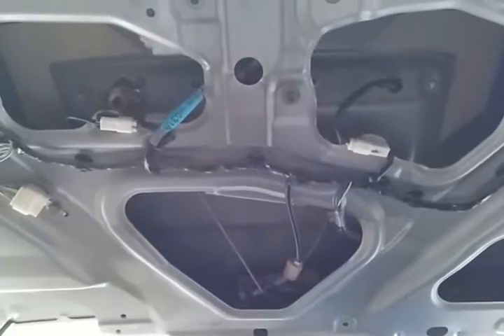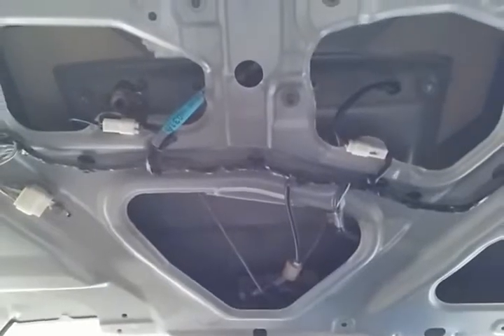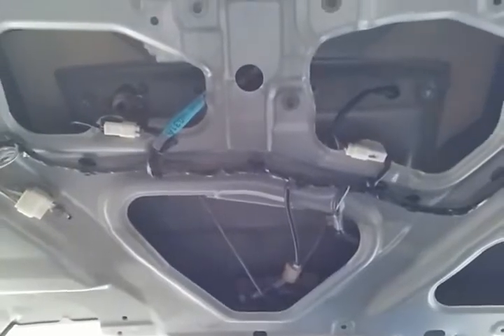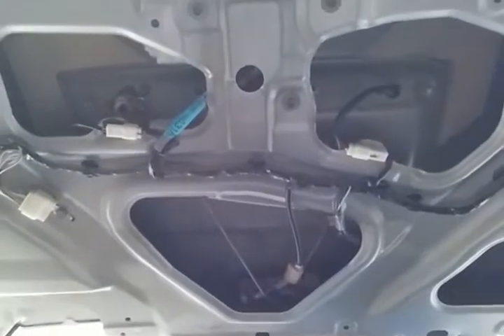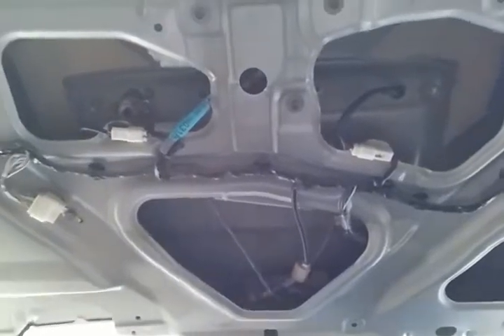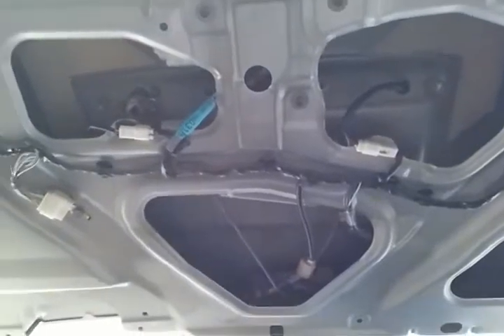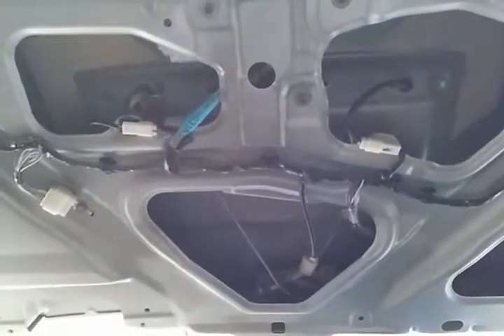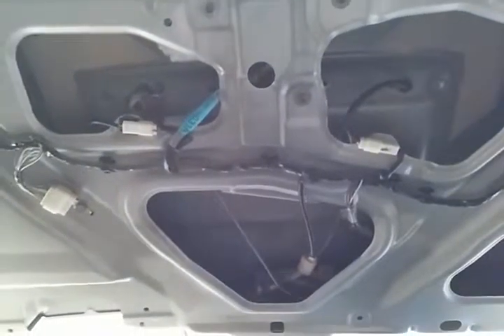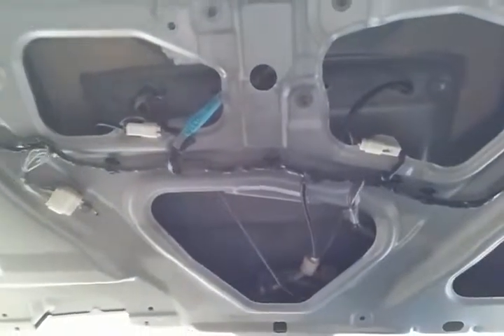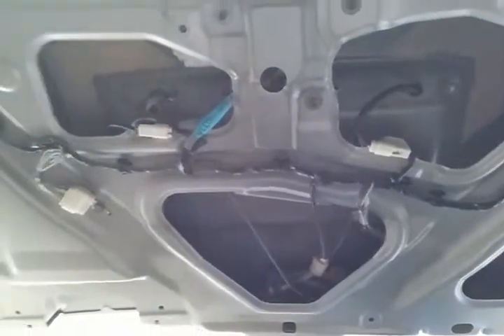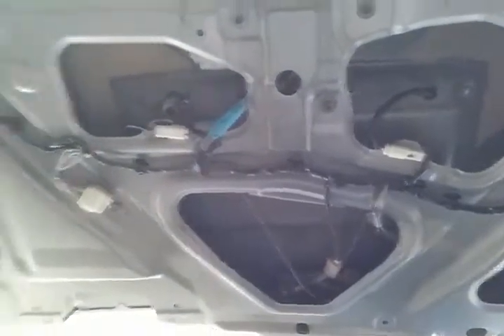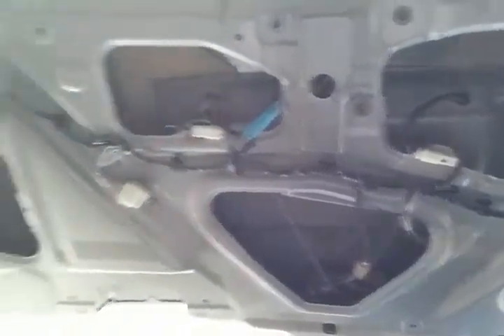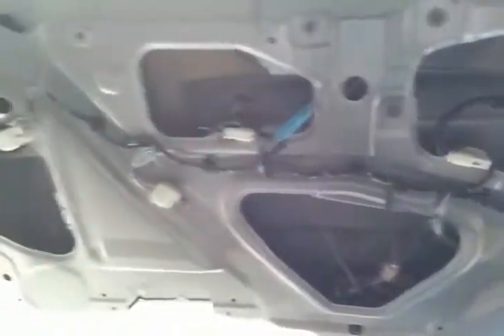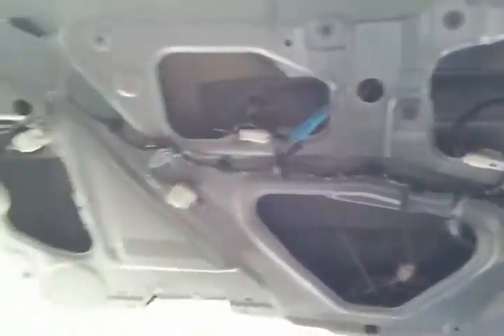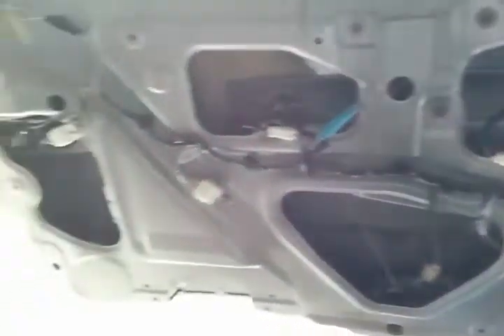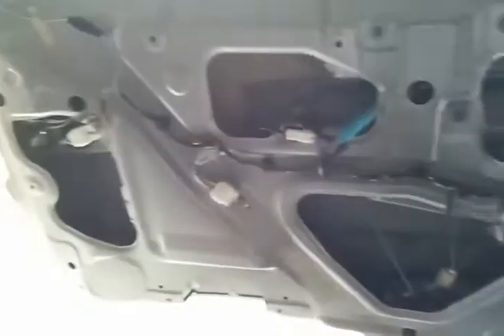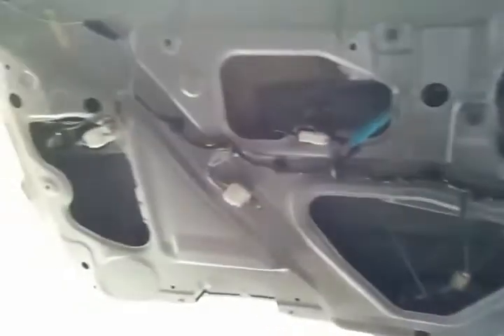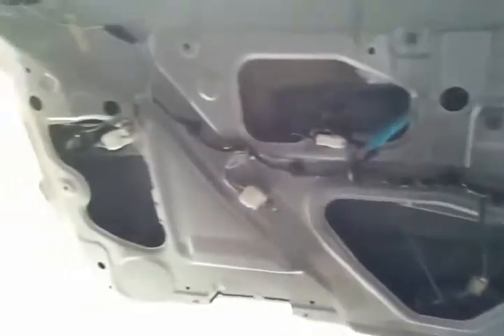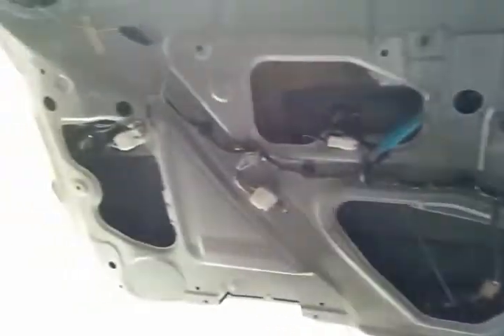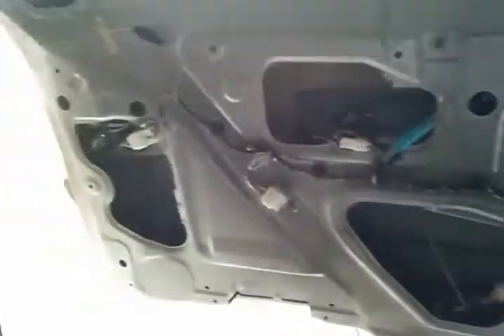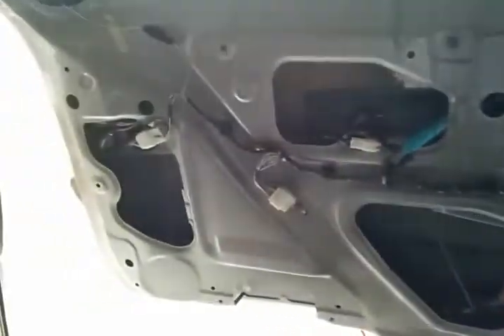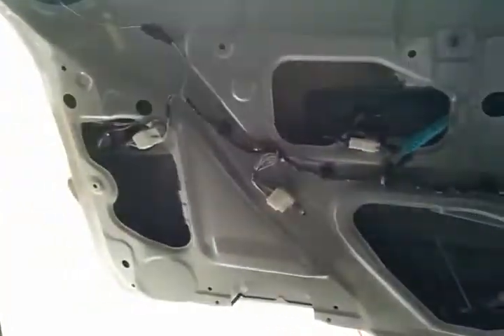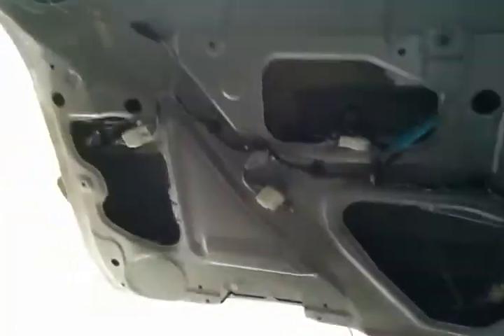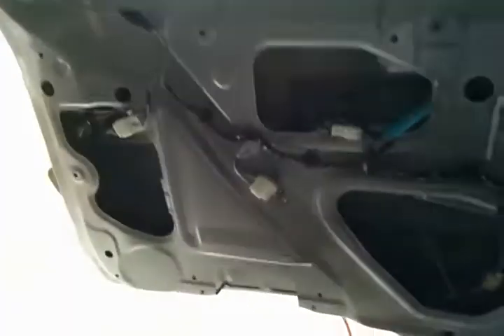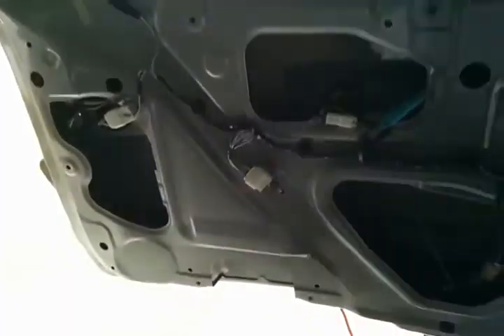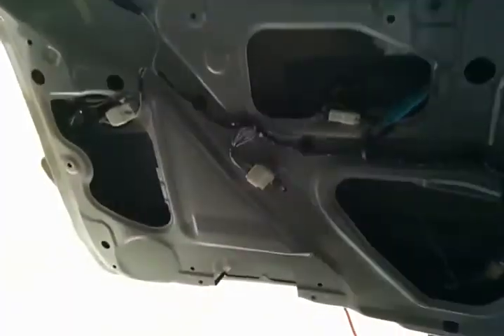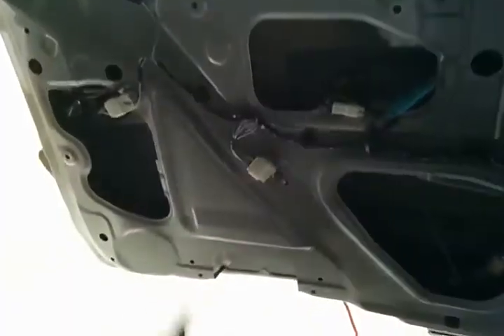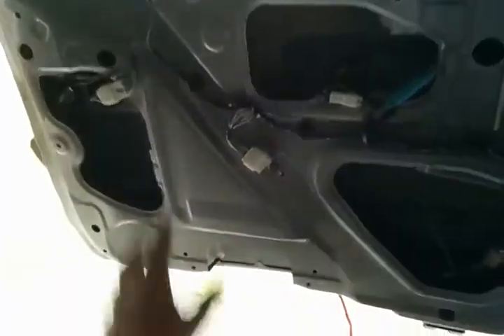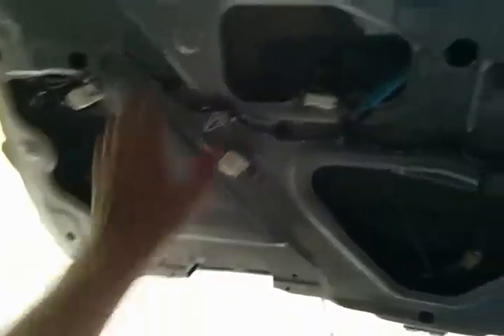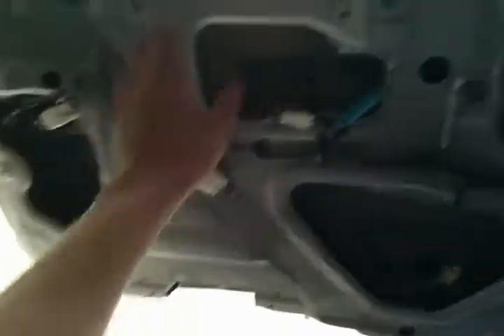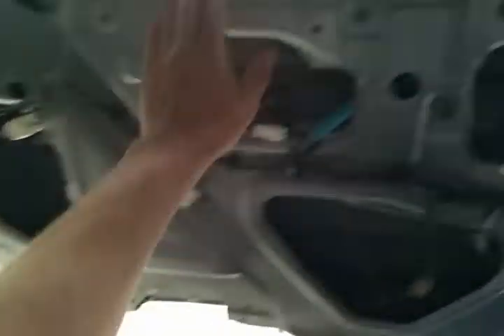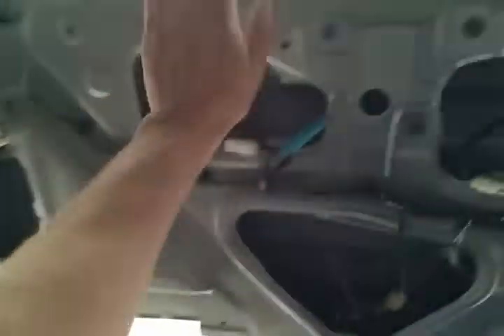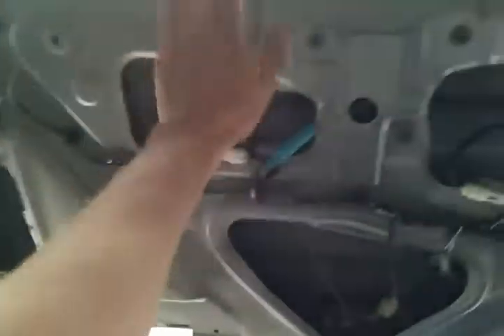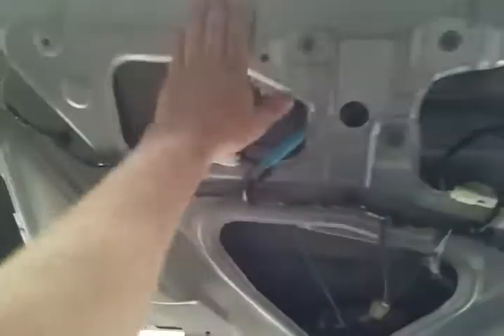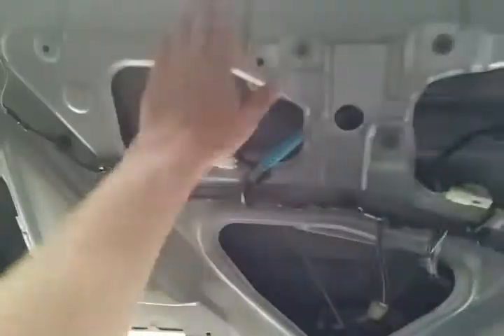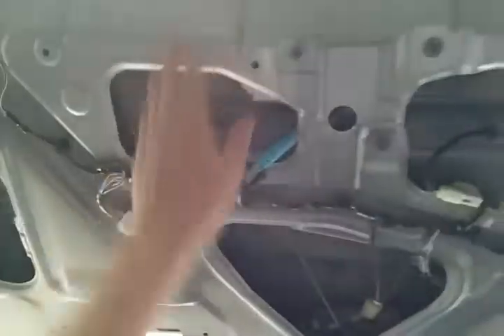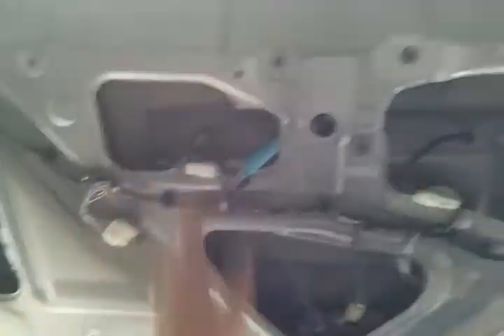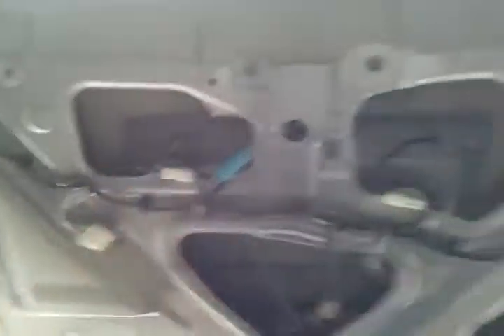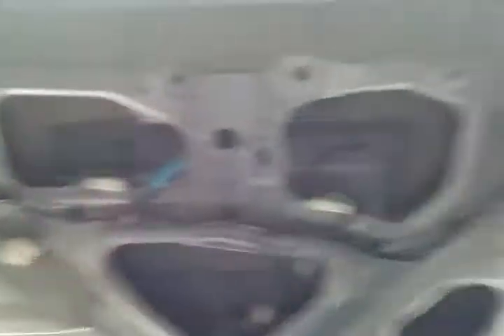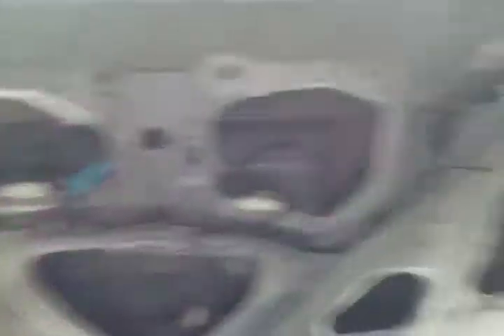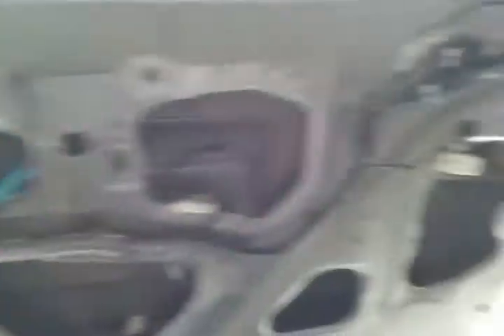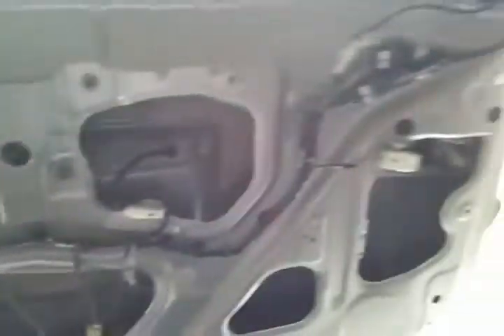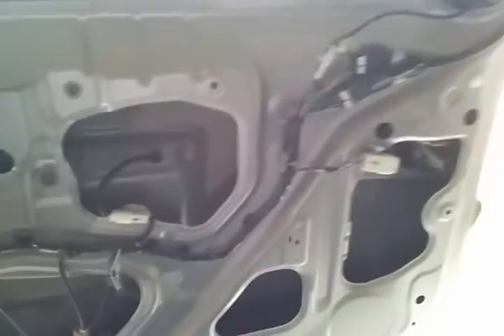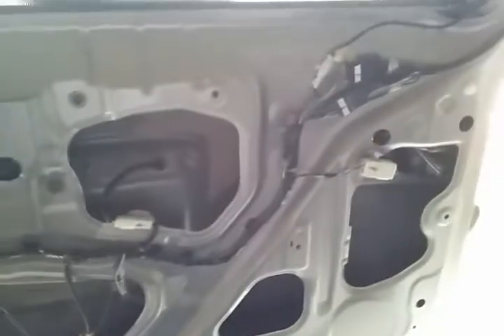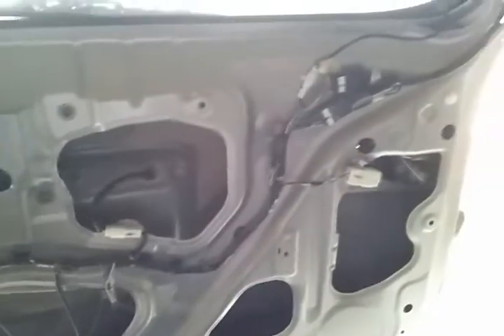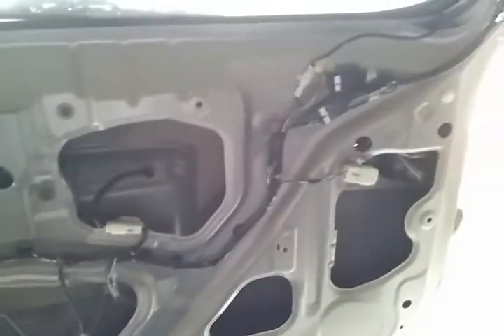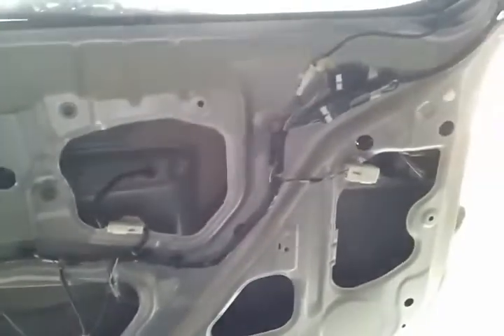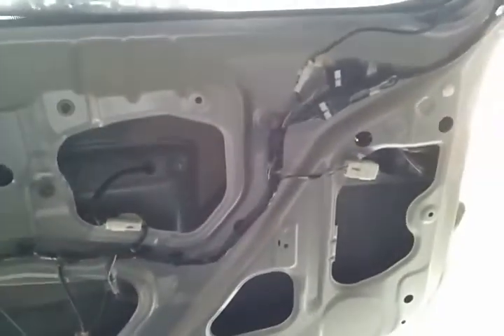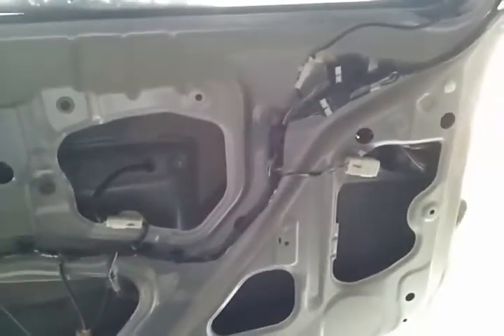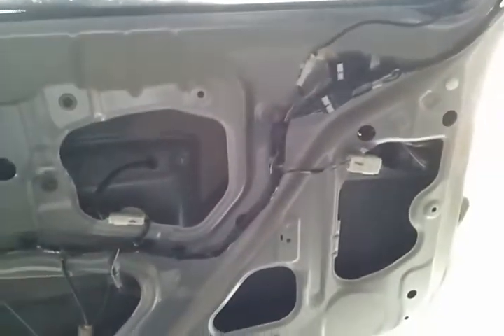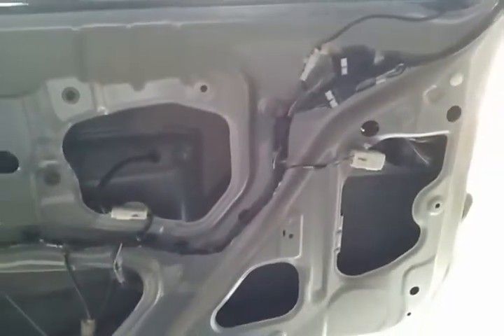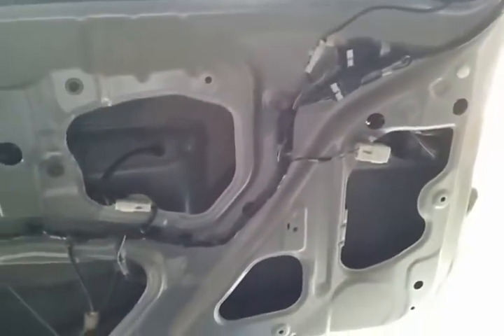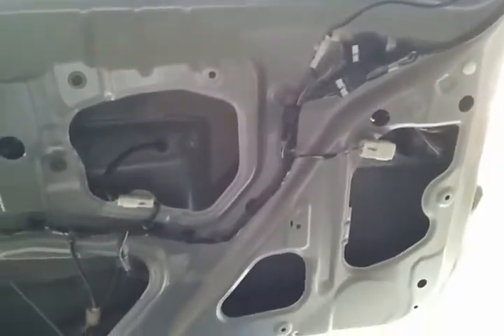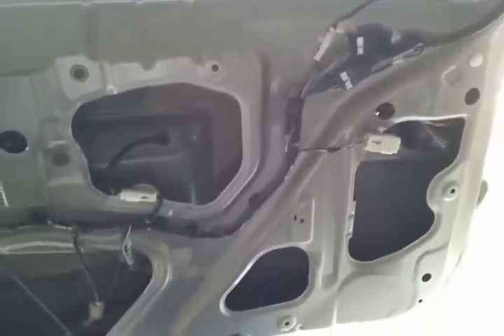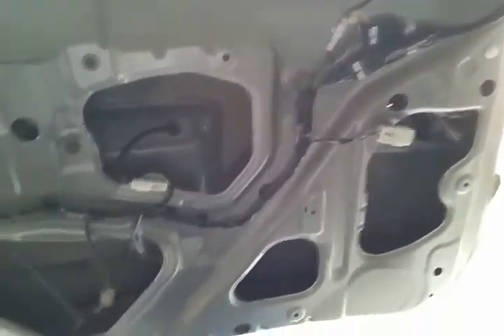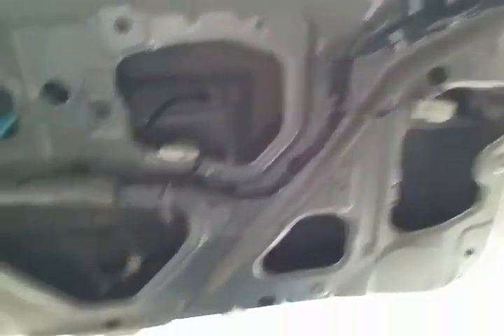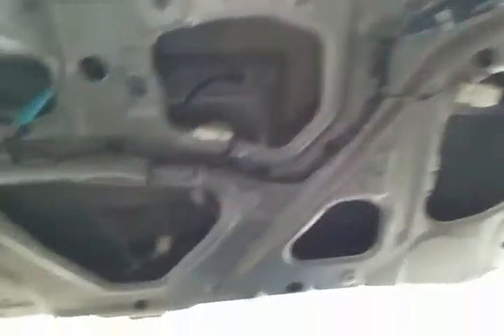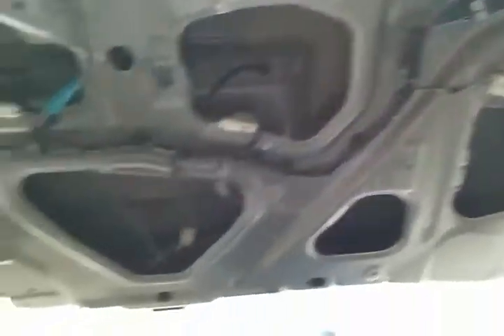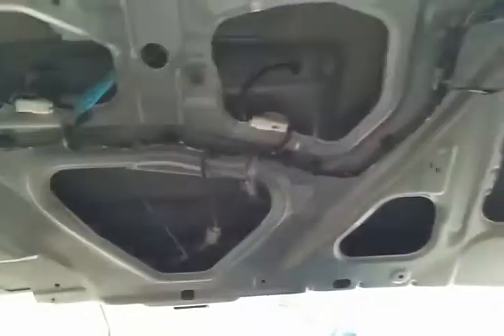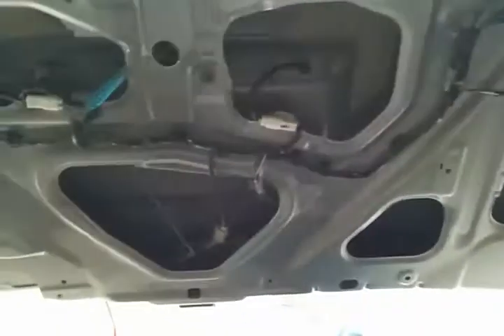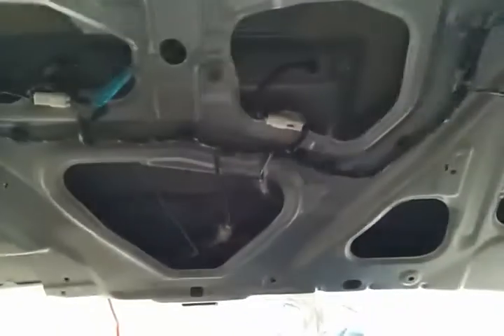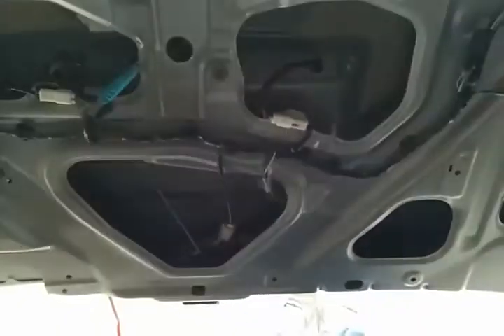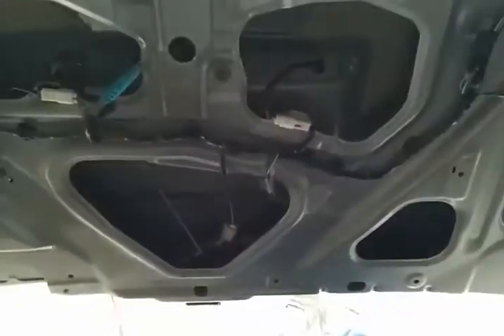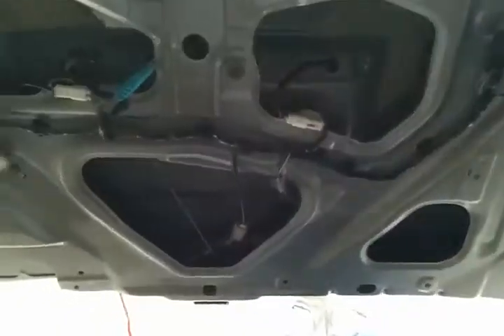This is a video about how to disassemble the panel off of the rear tailgate of the Toyota Sienna.